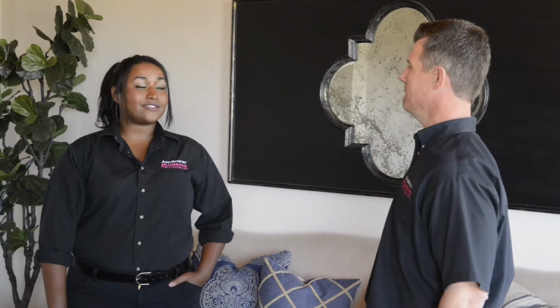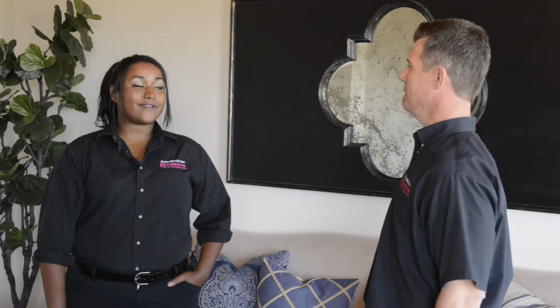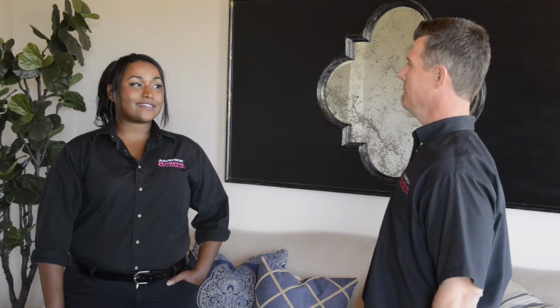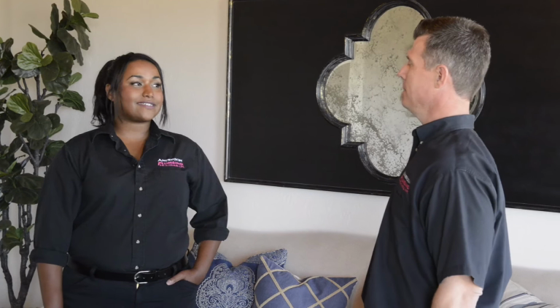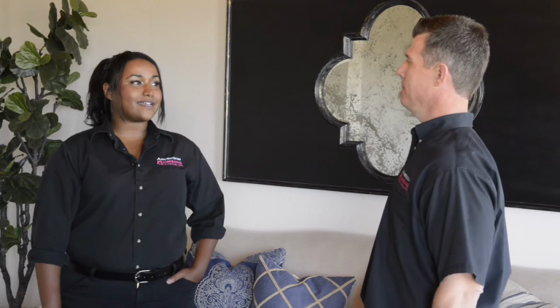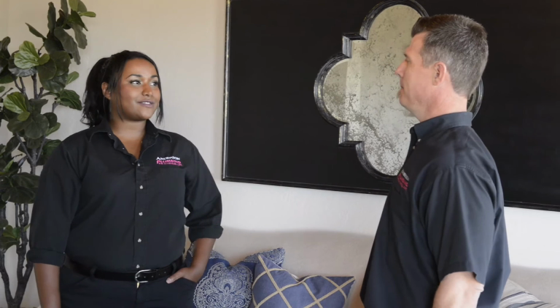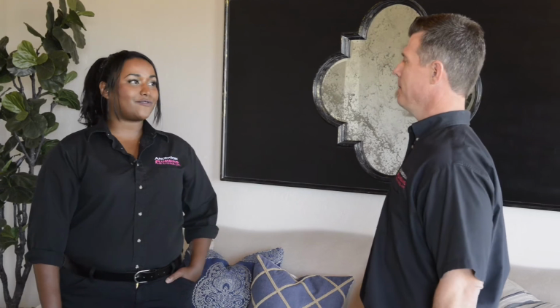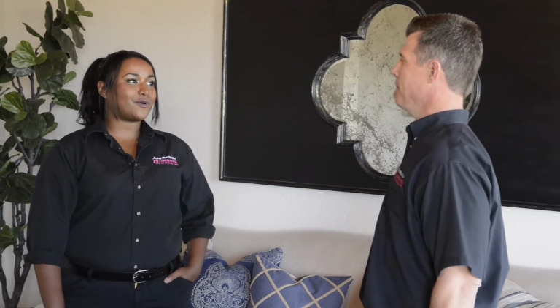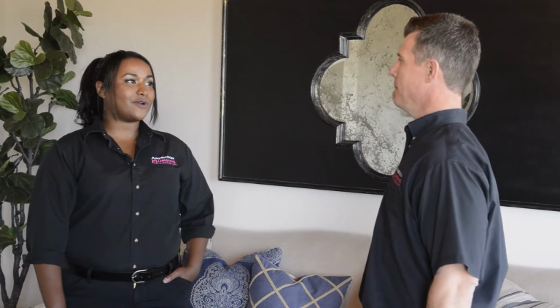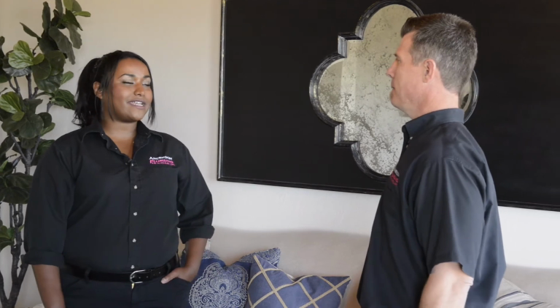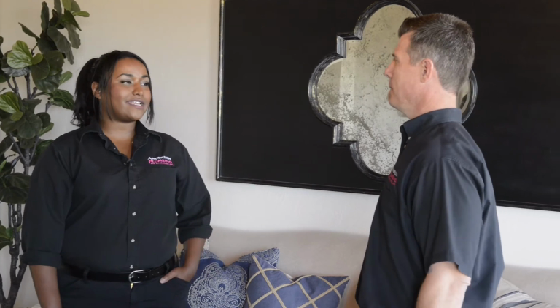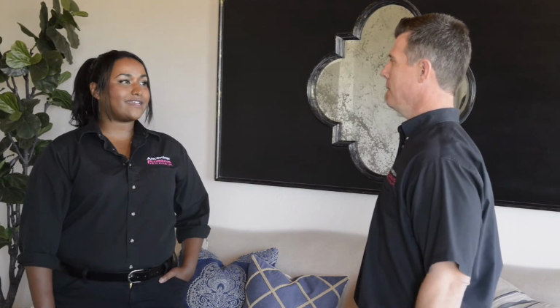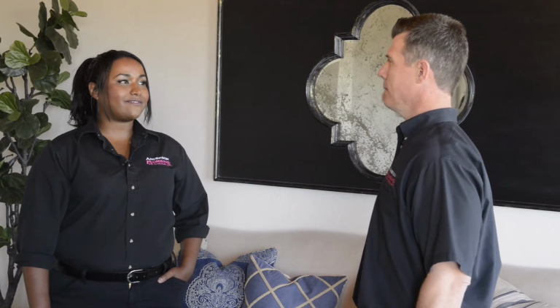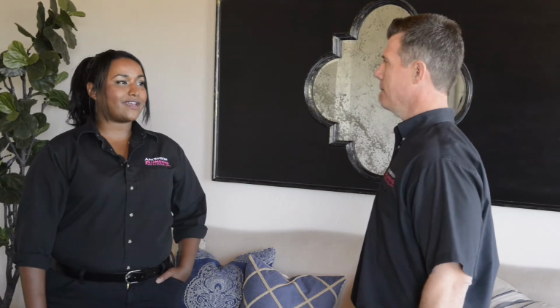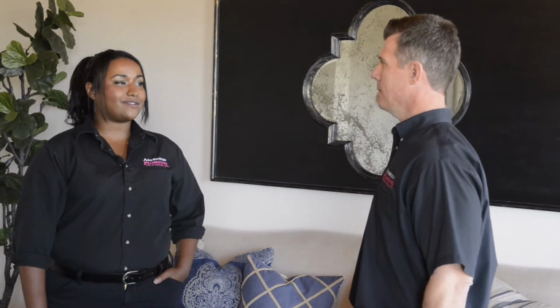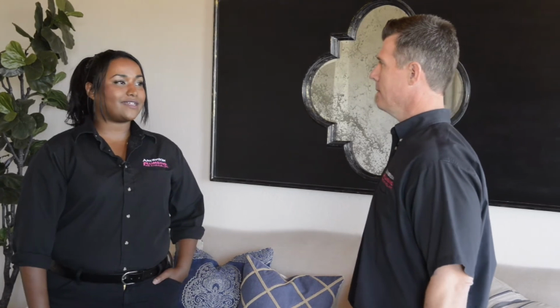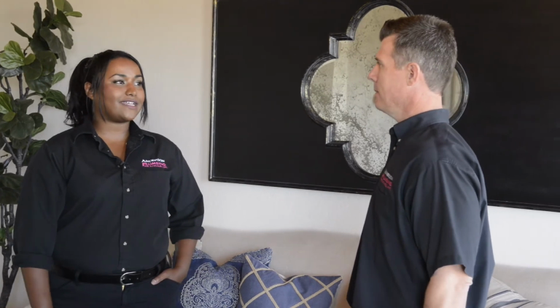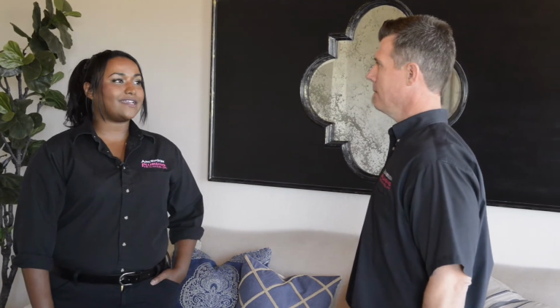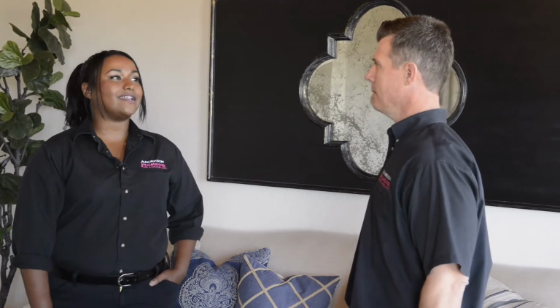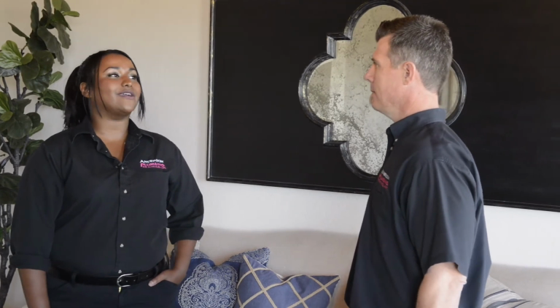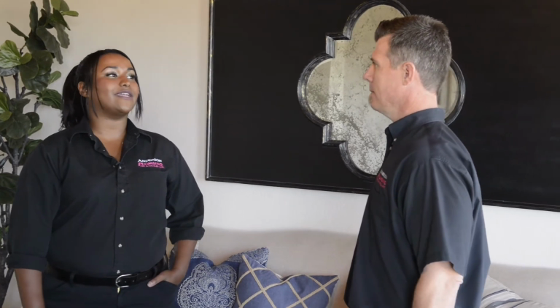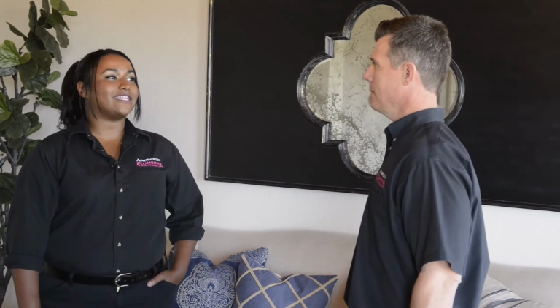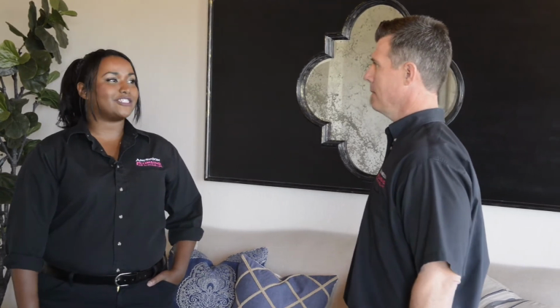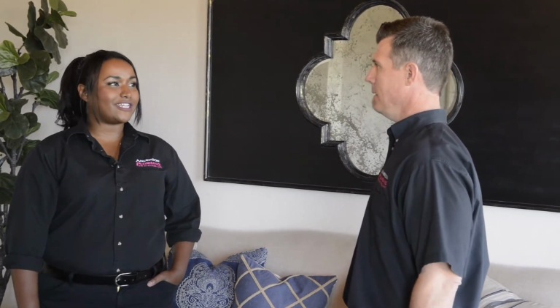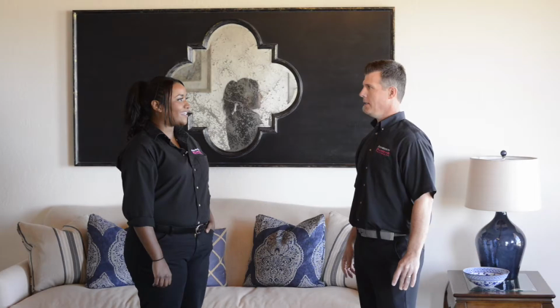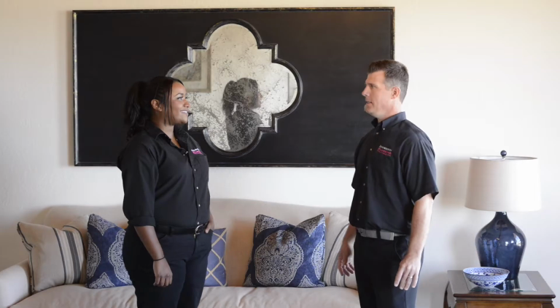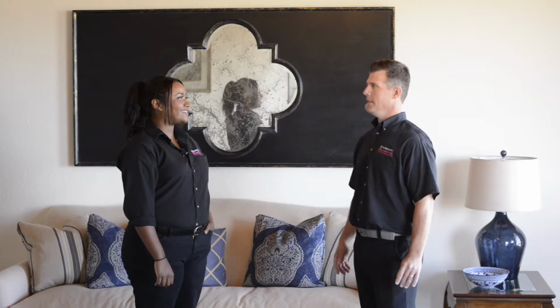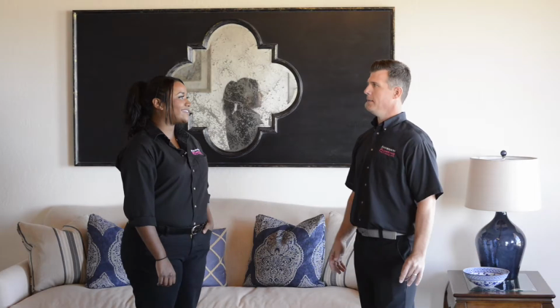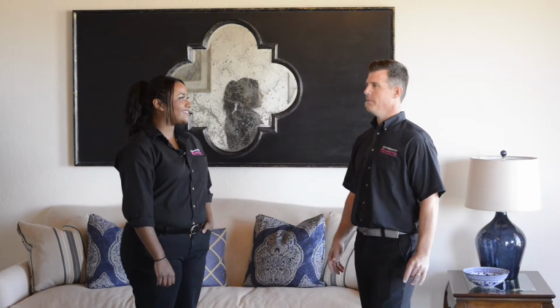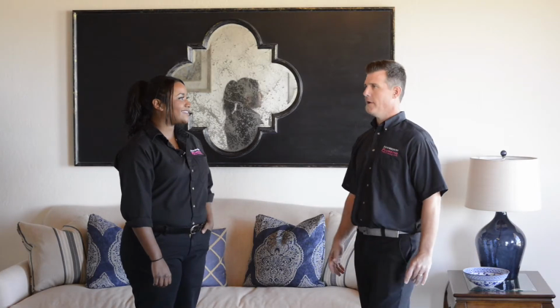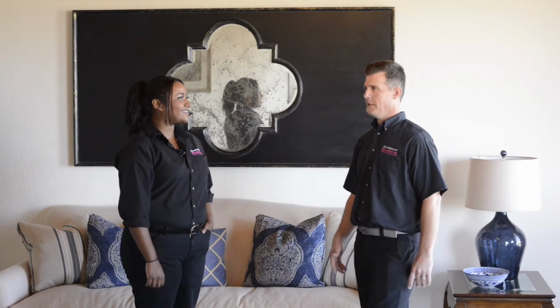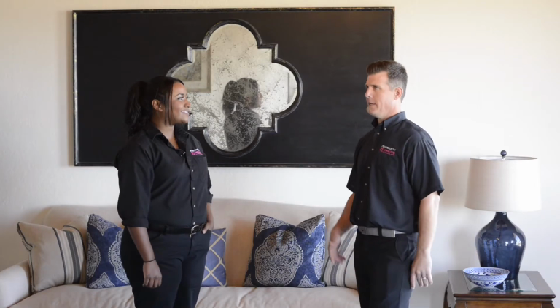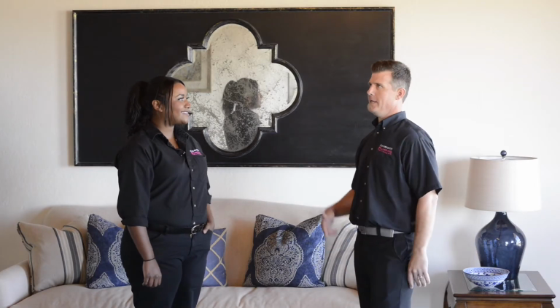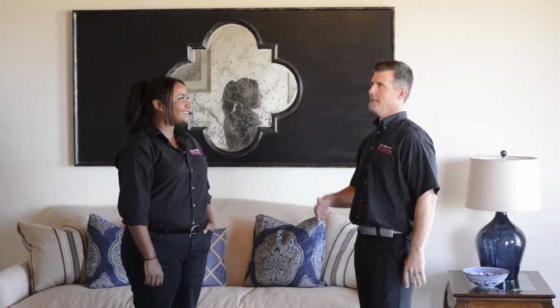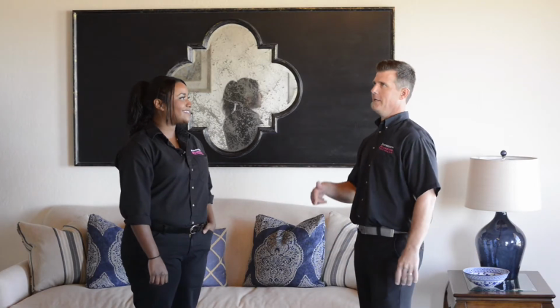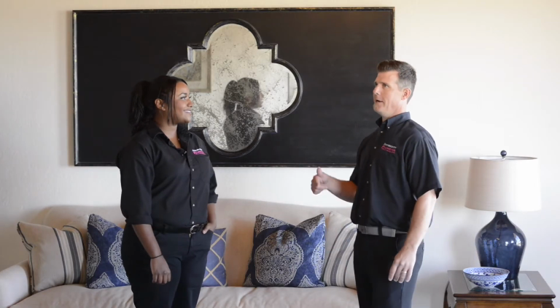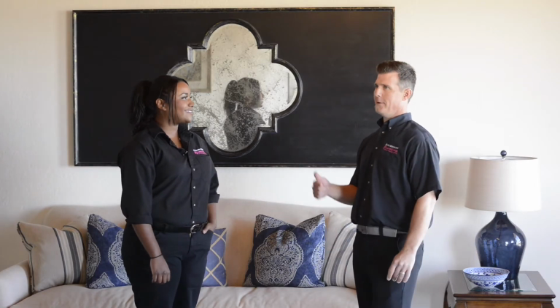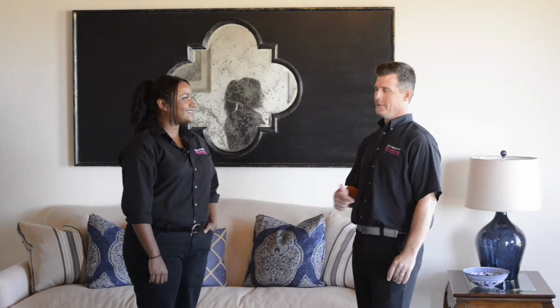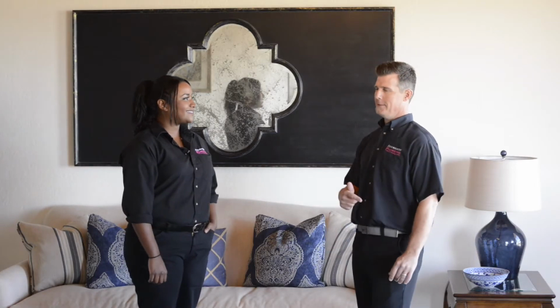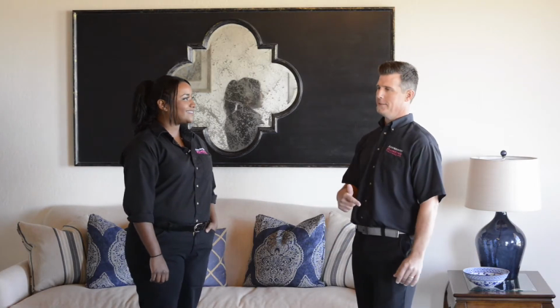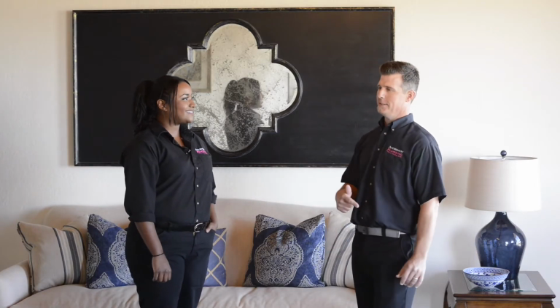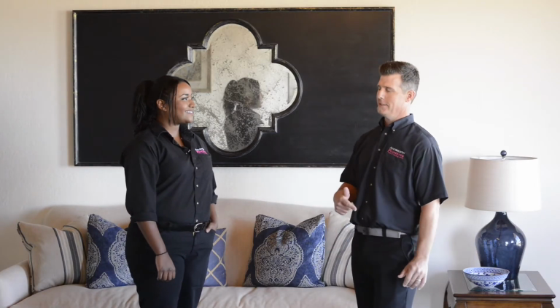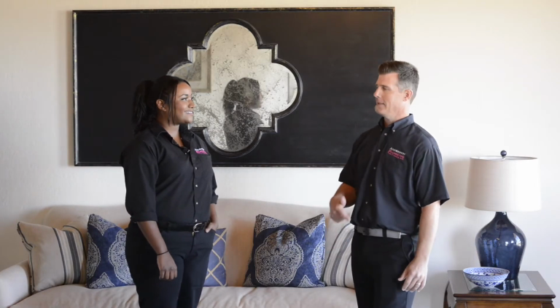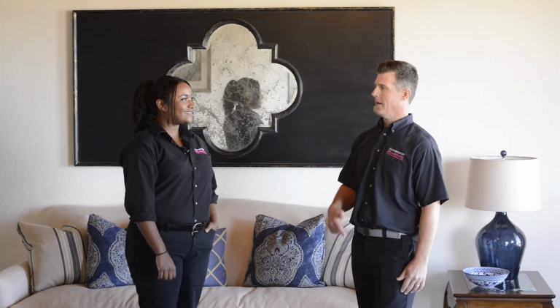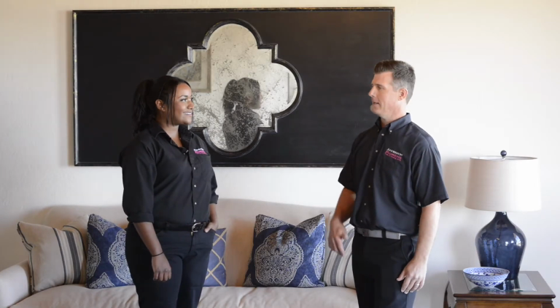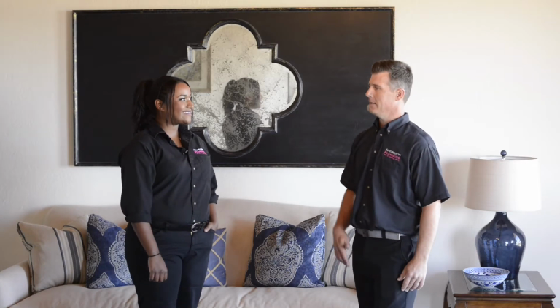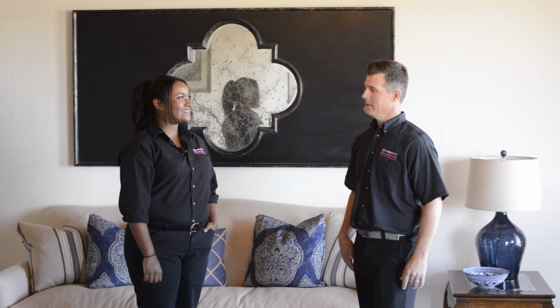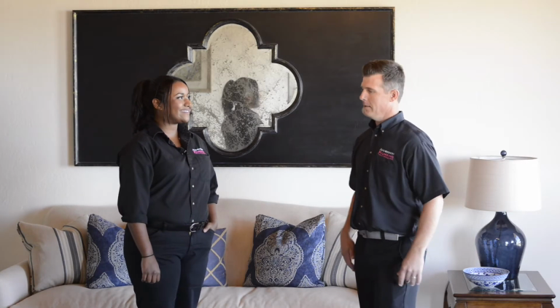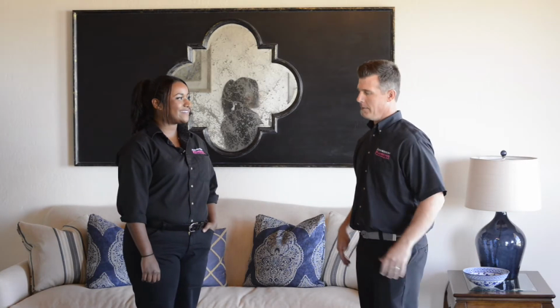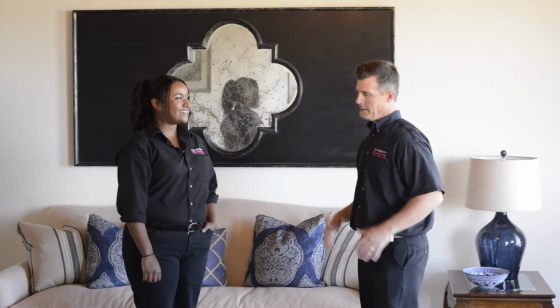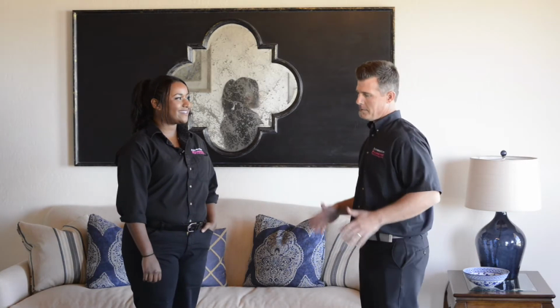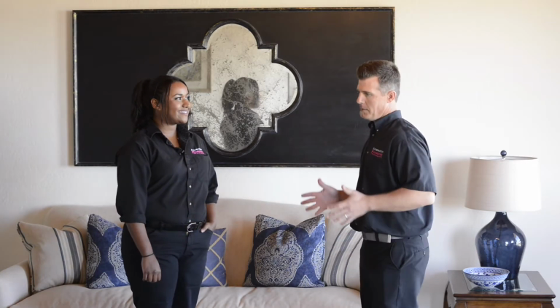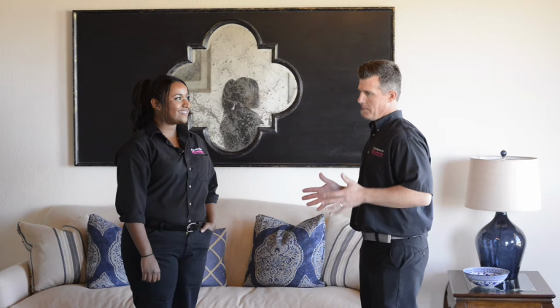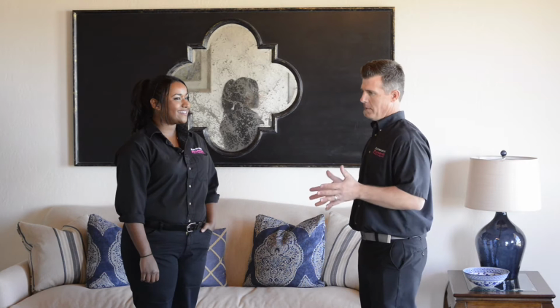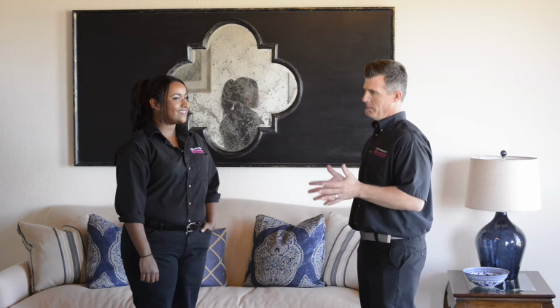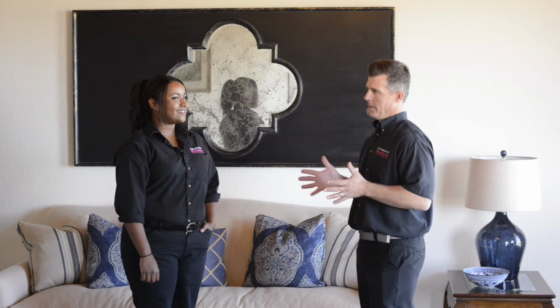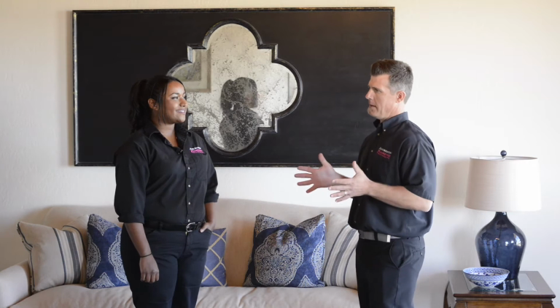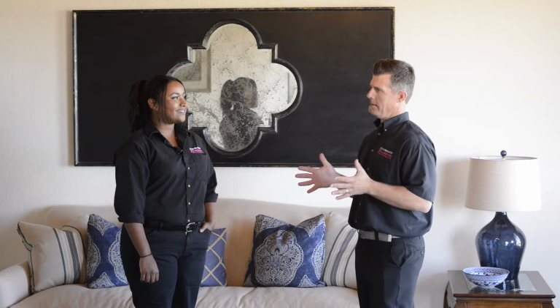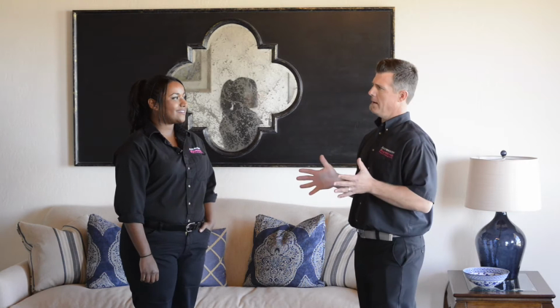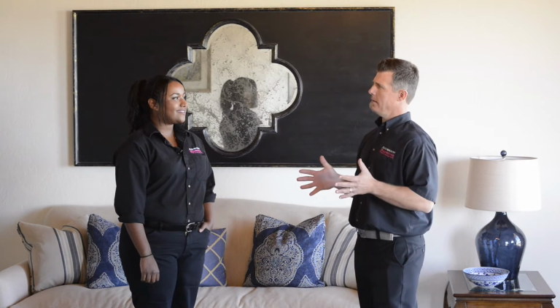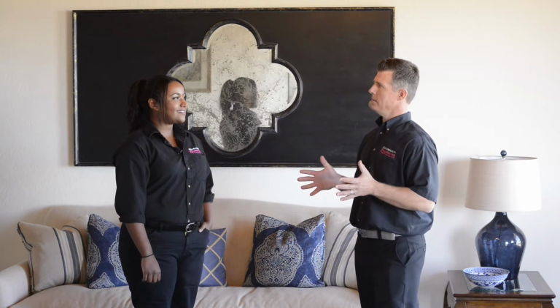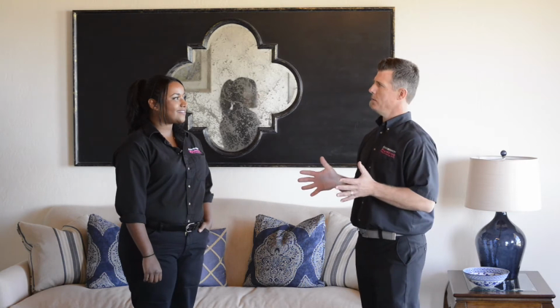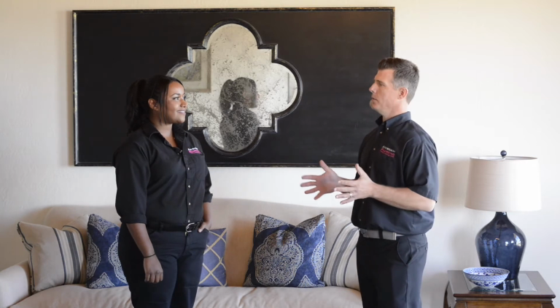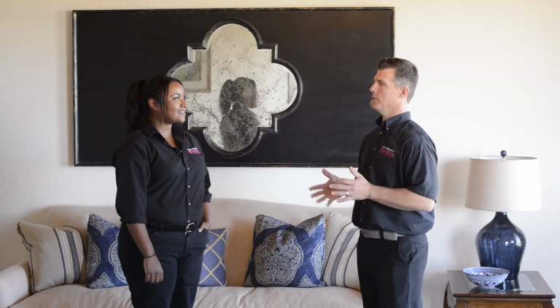HVAC stands for Heating, Ventilating, and Air Conditioning. Got it. So give me the rundown — how does it work?